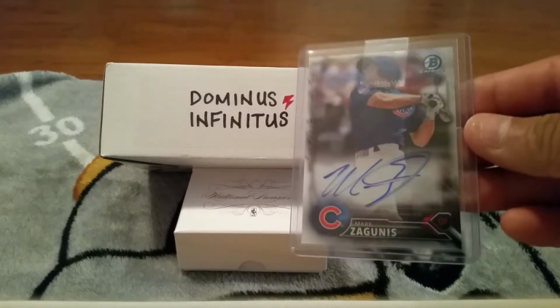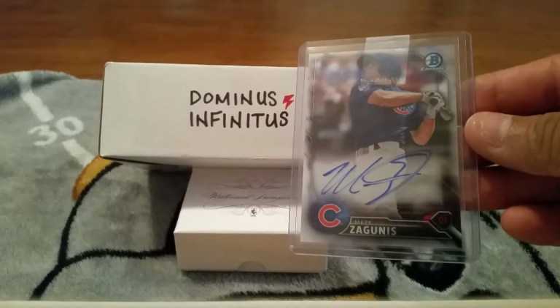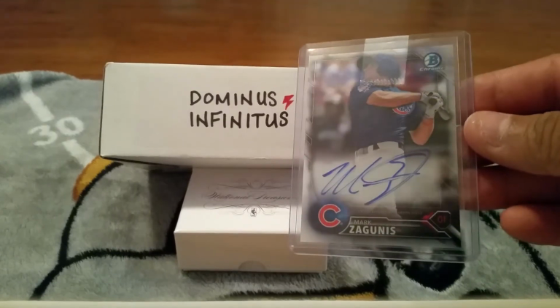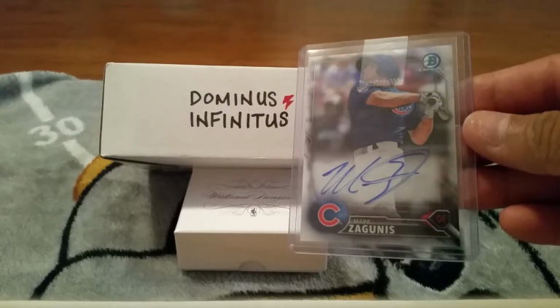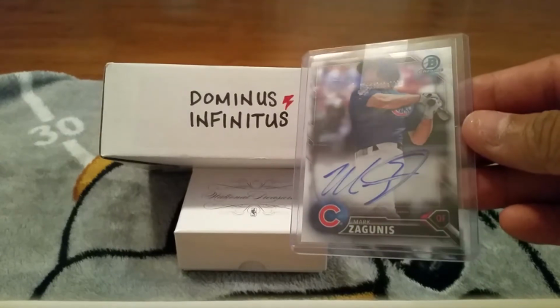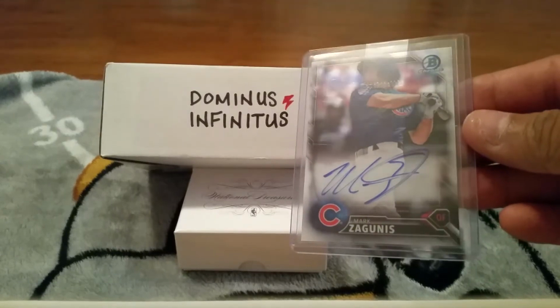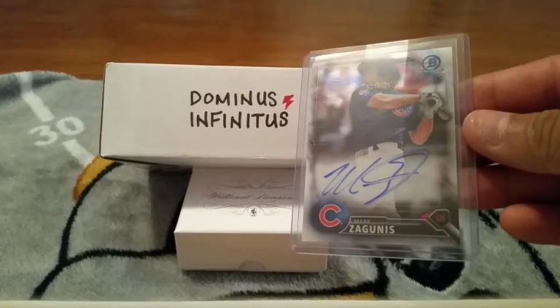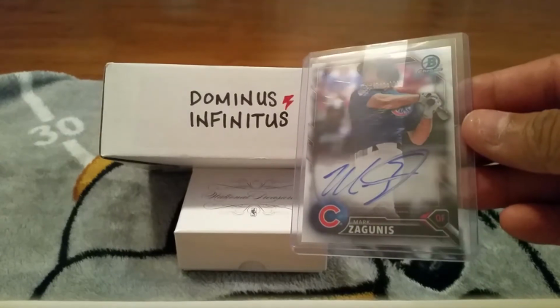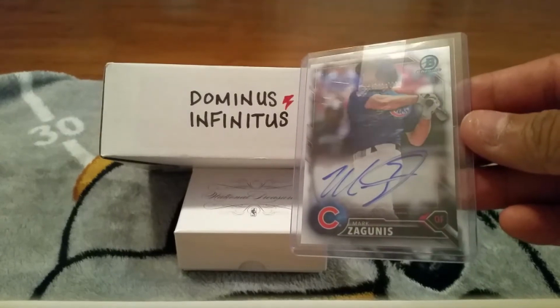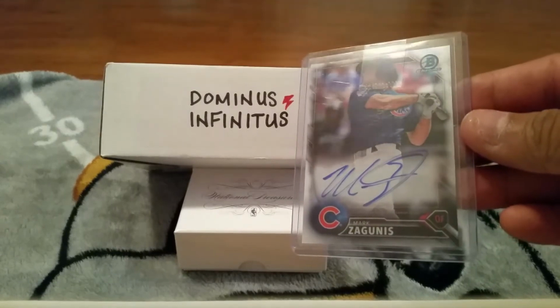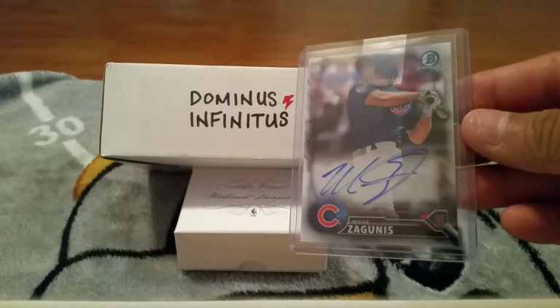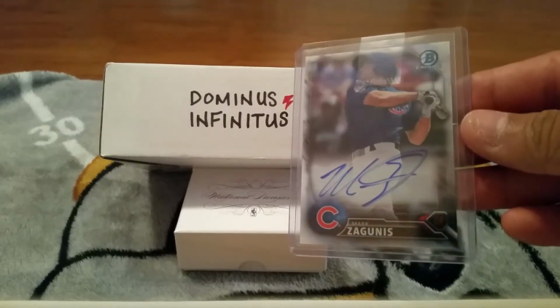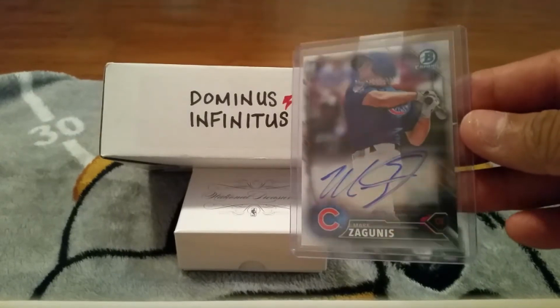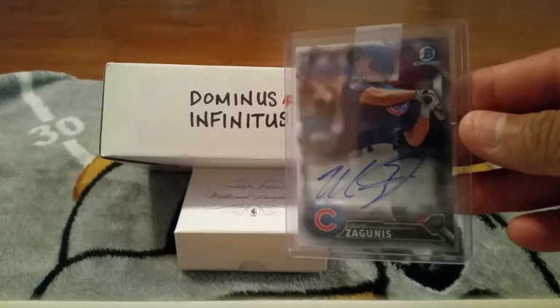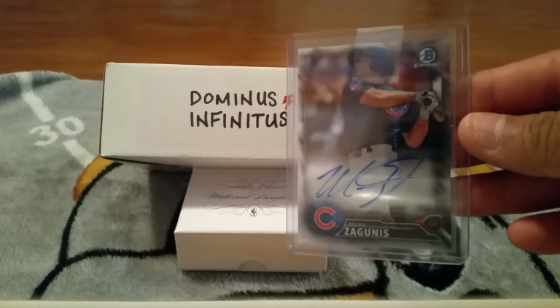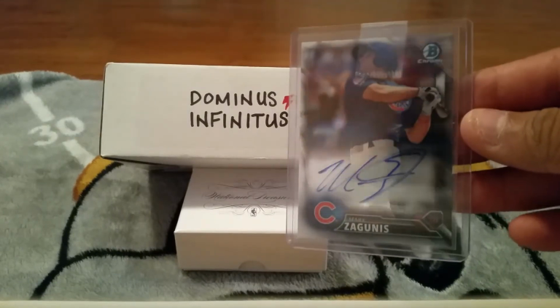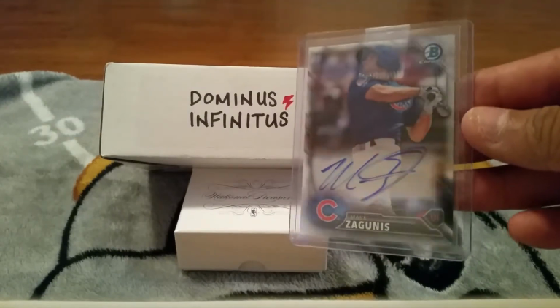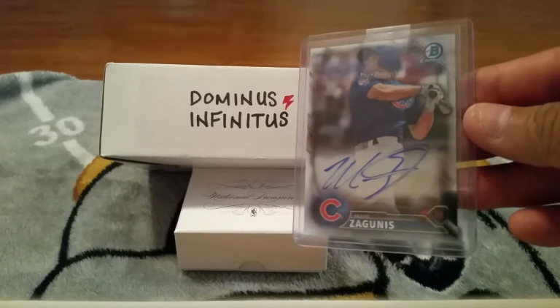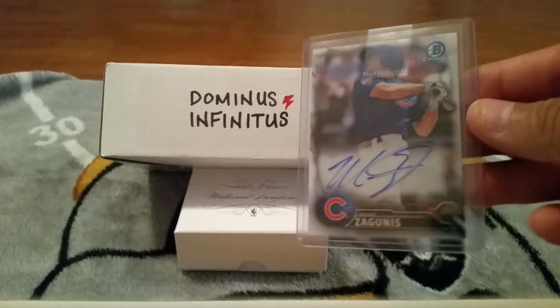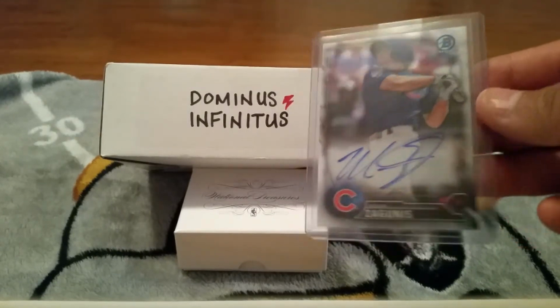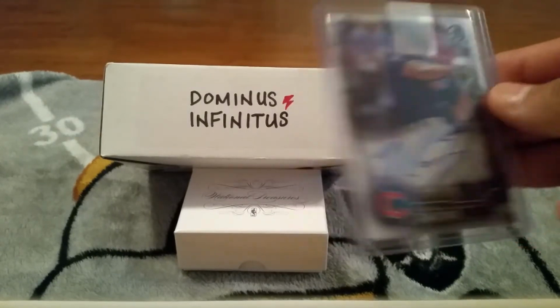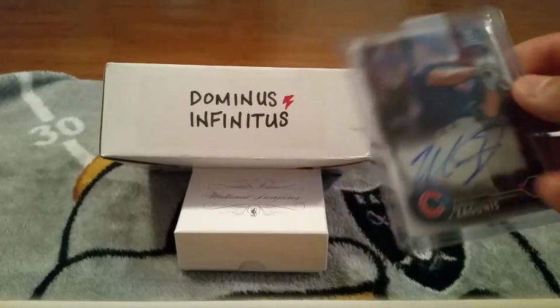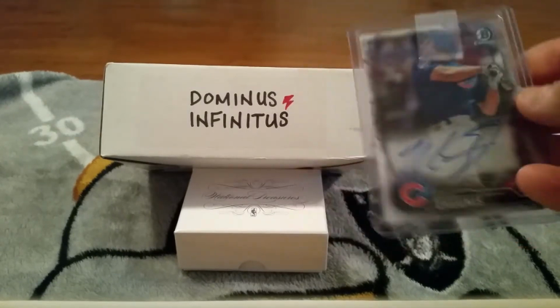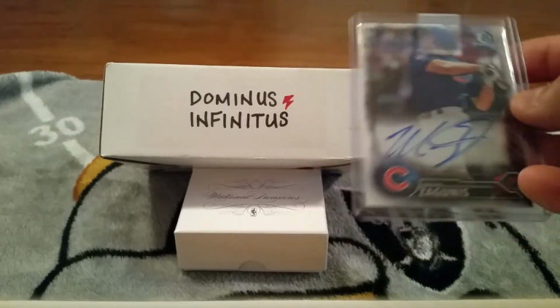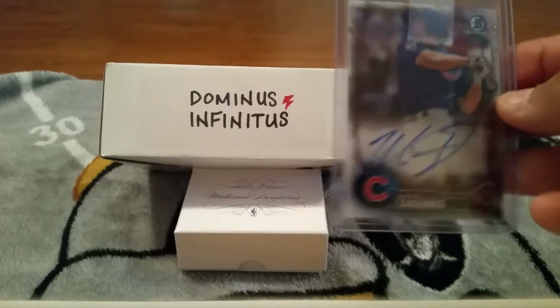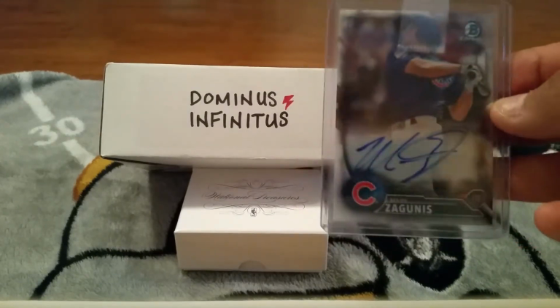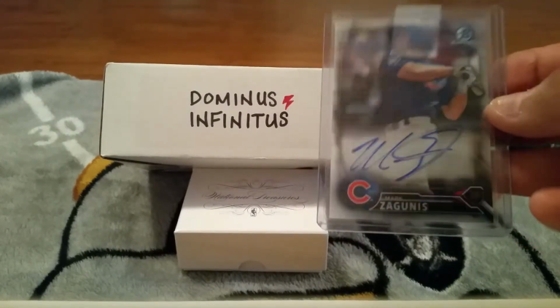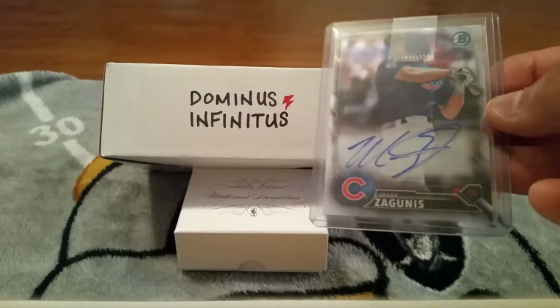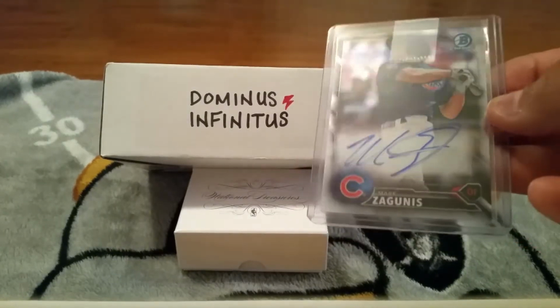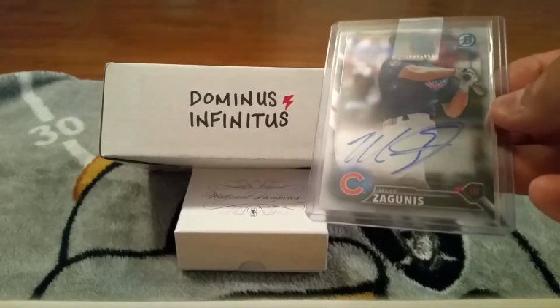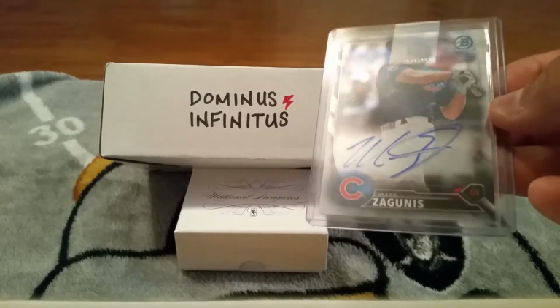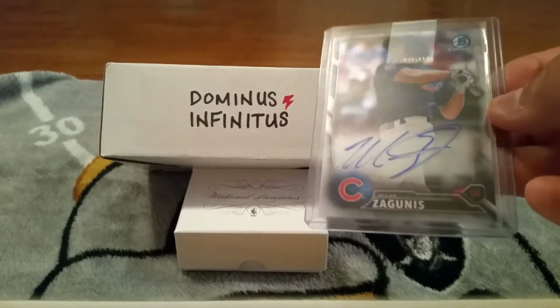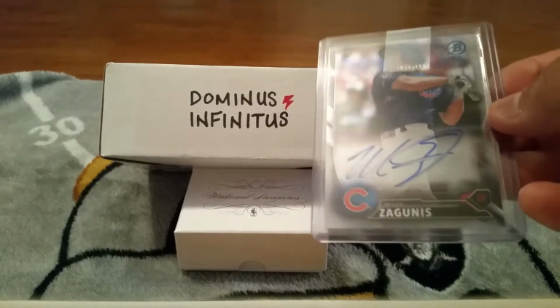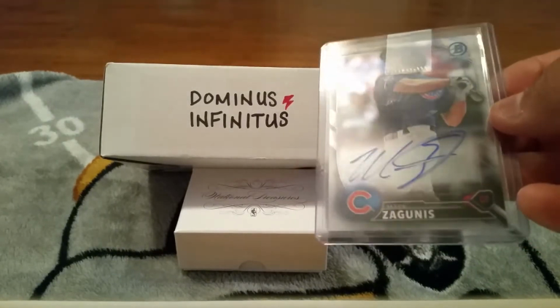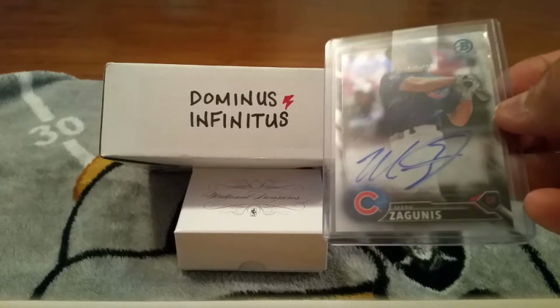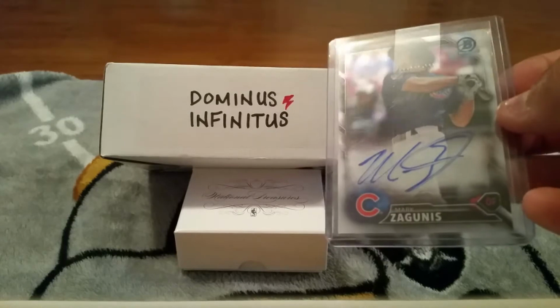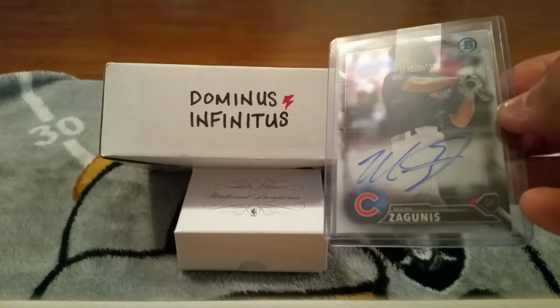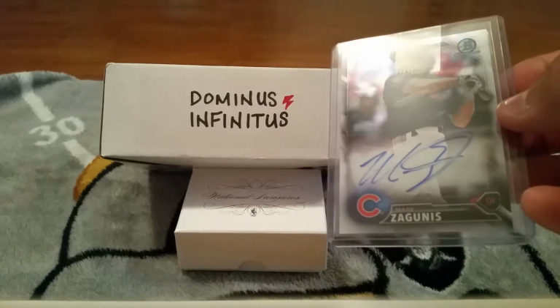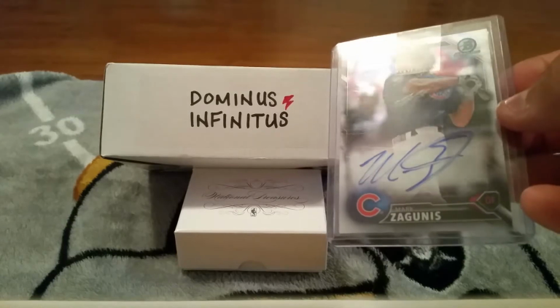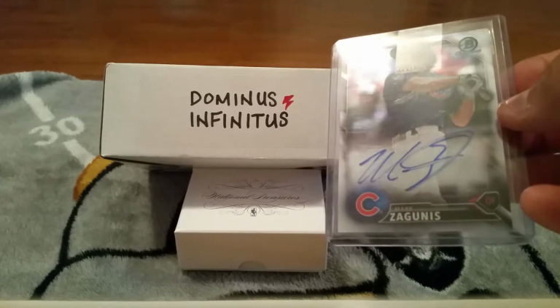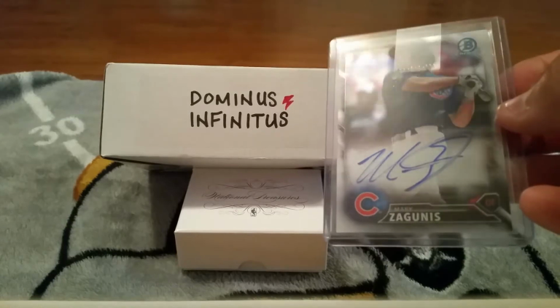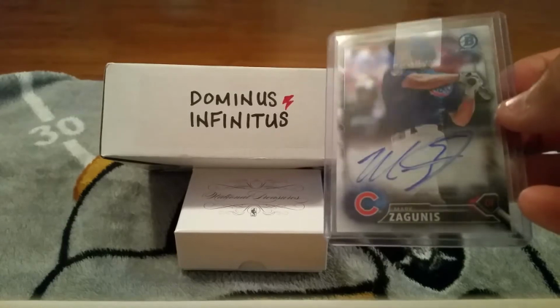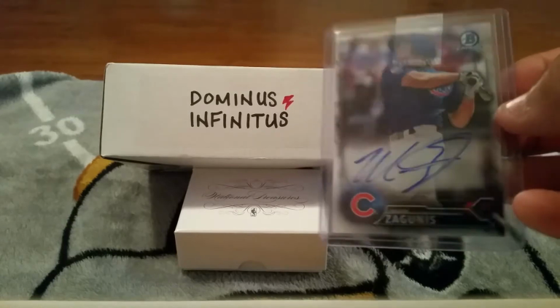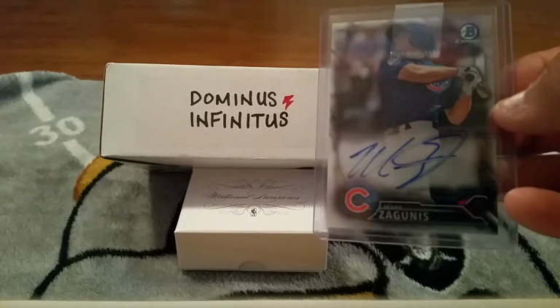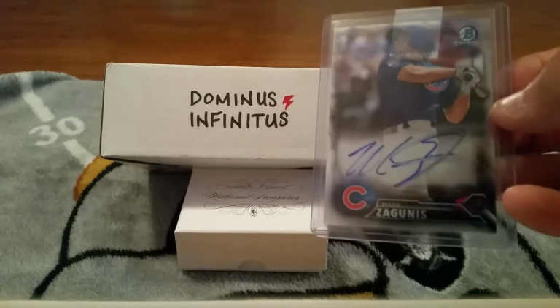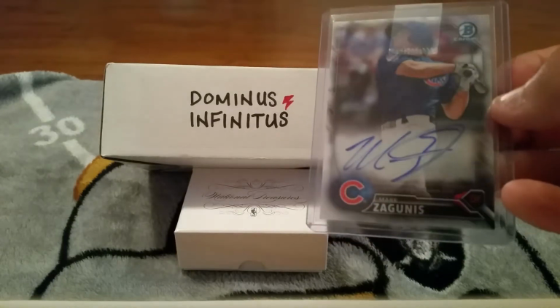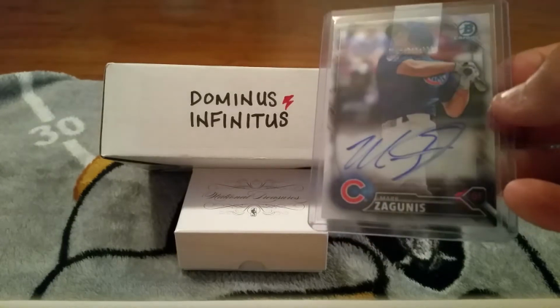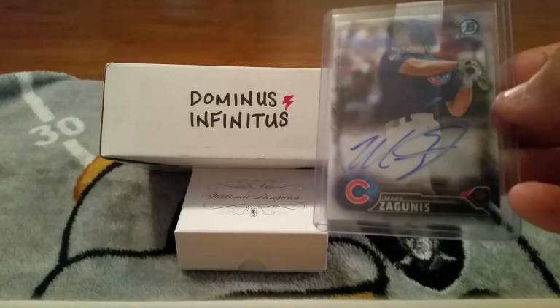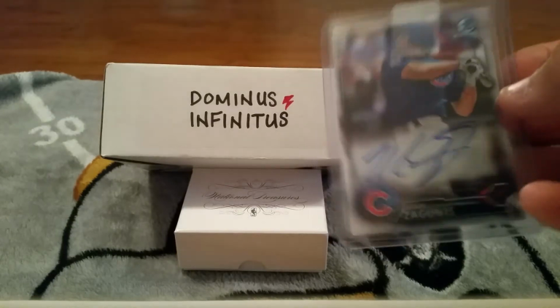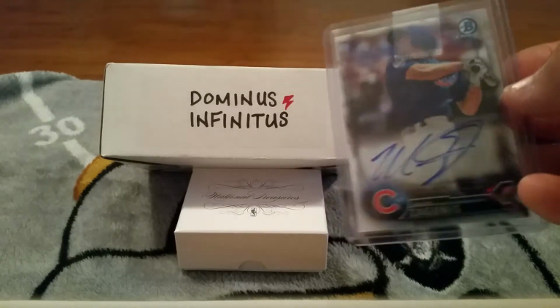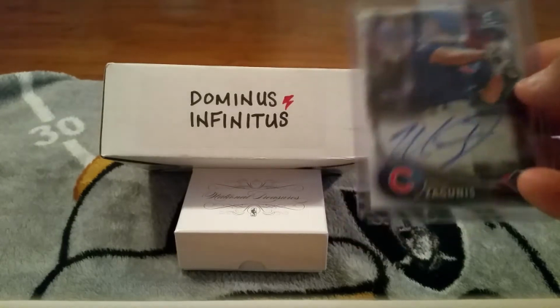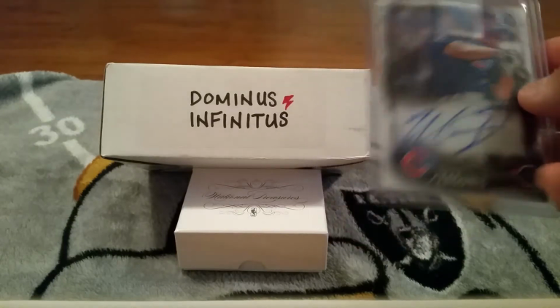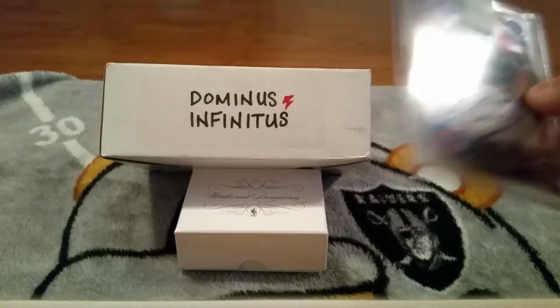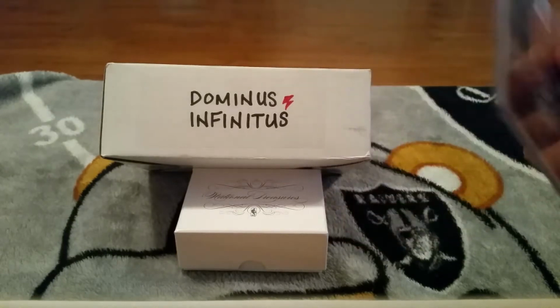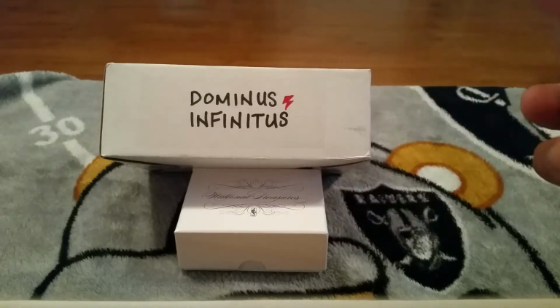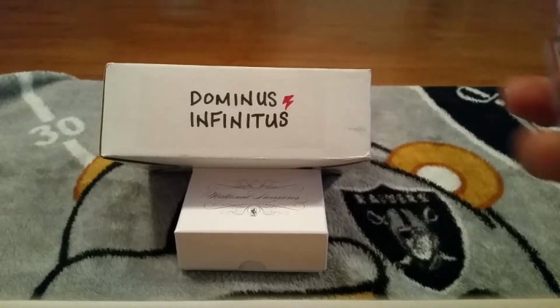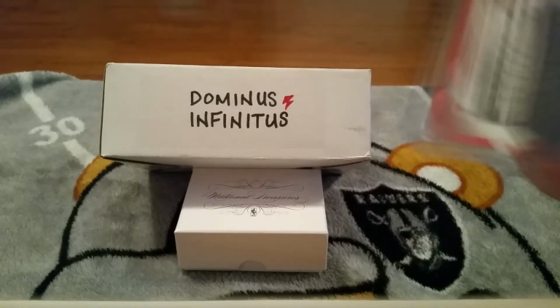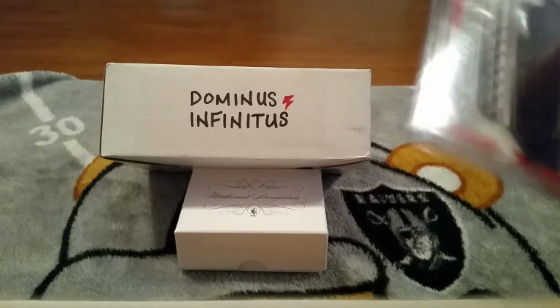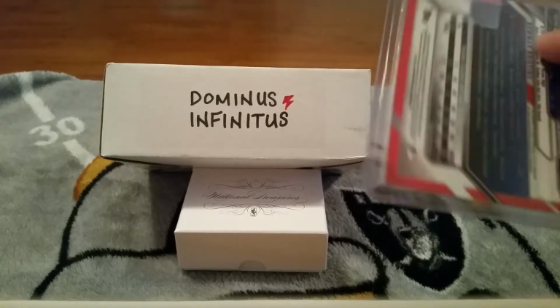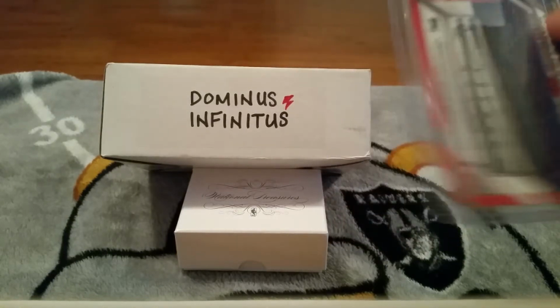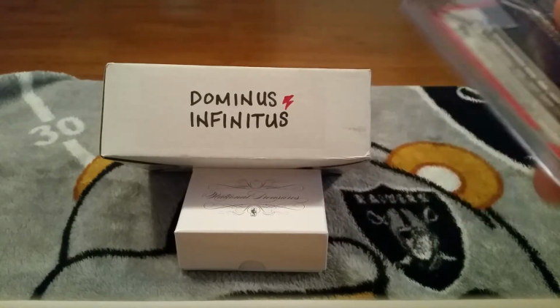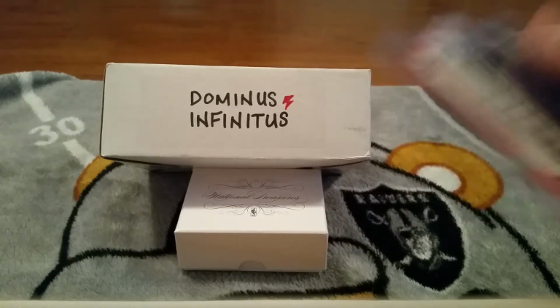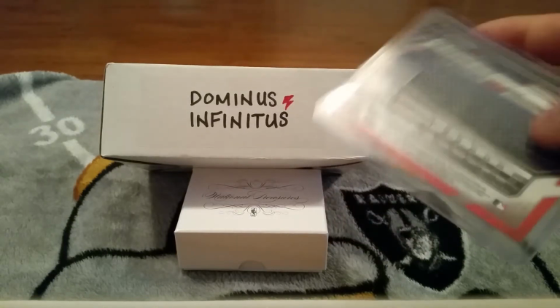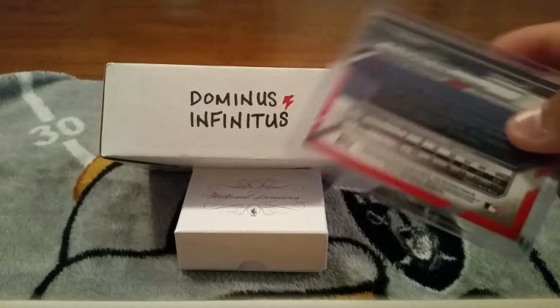I got a Mark Zagunas - the auto is not that great, but to be honest with you guys it's probably the best auto I can find.